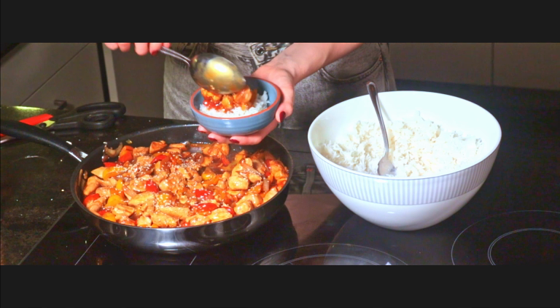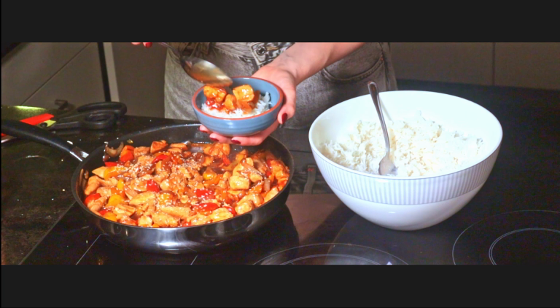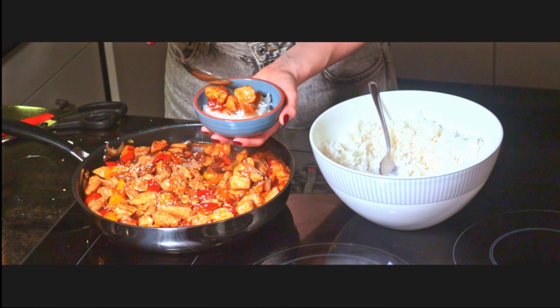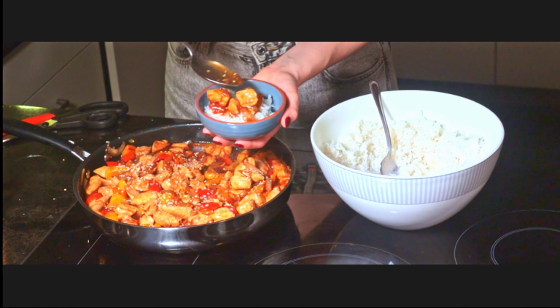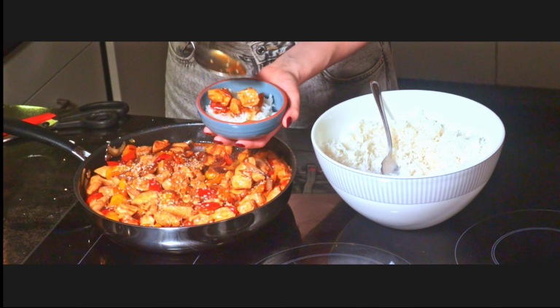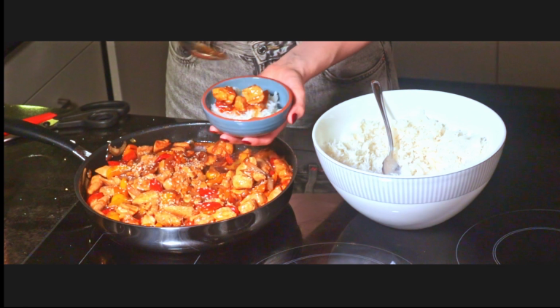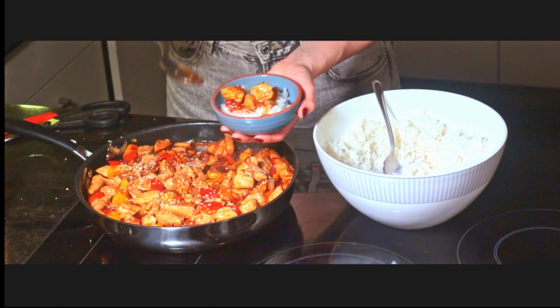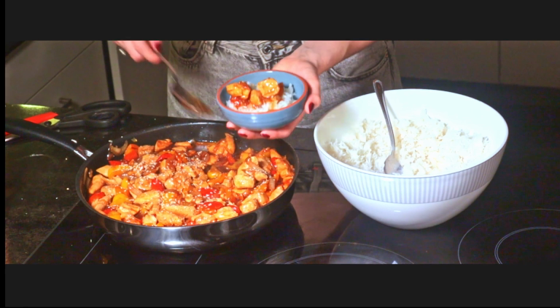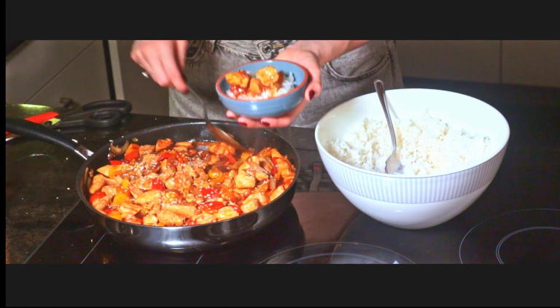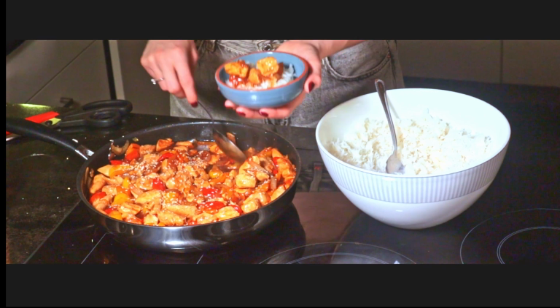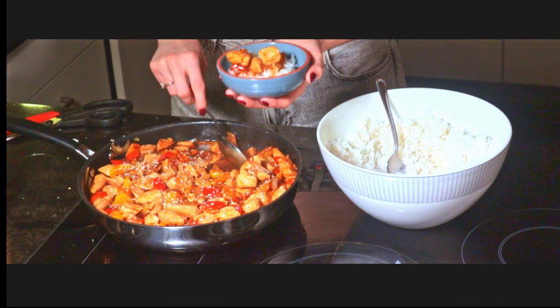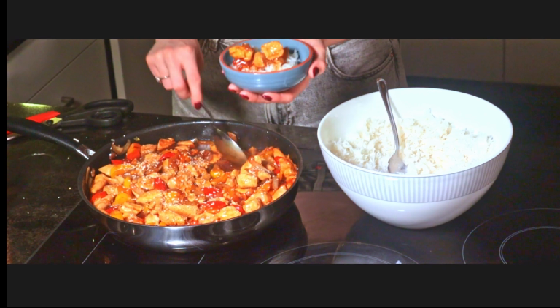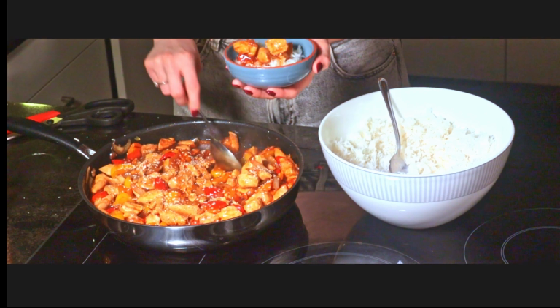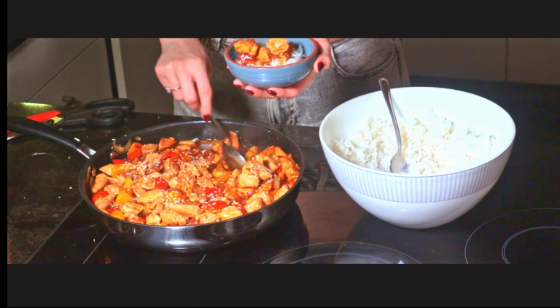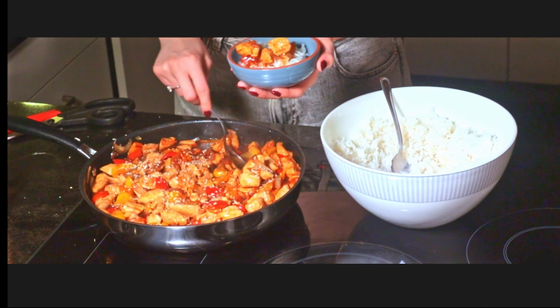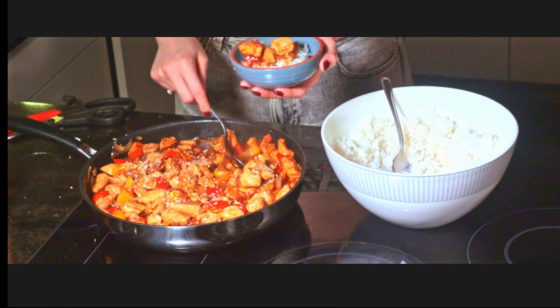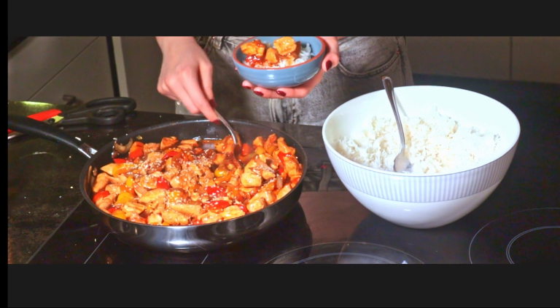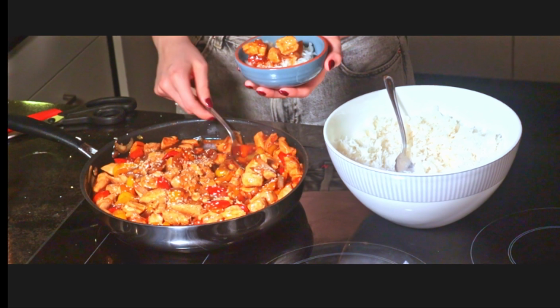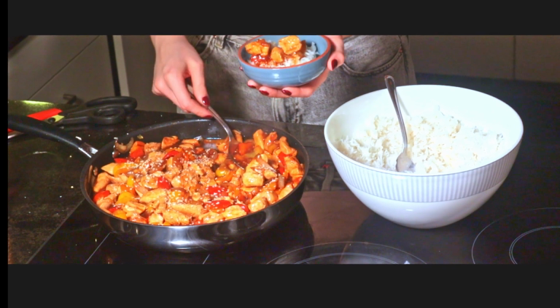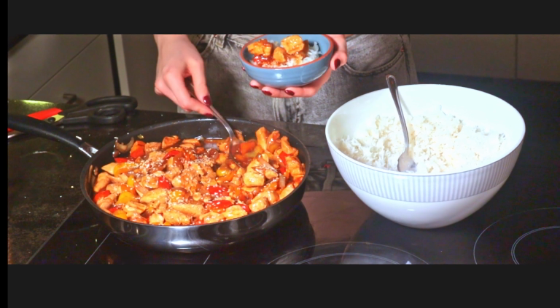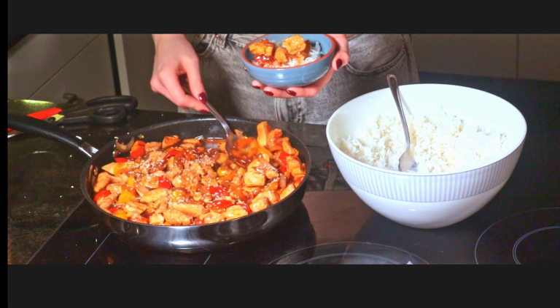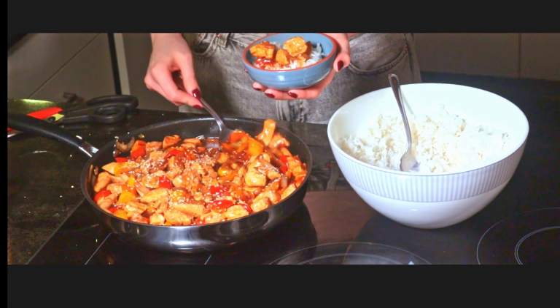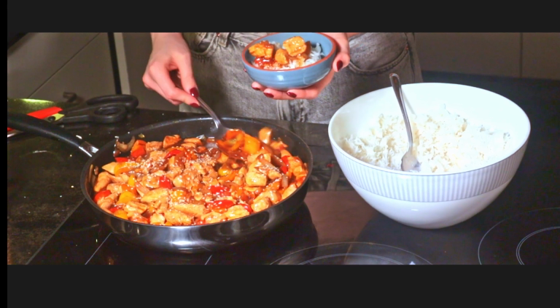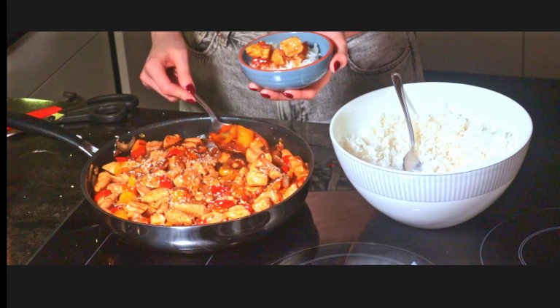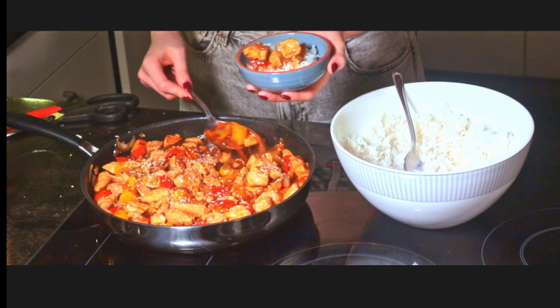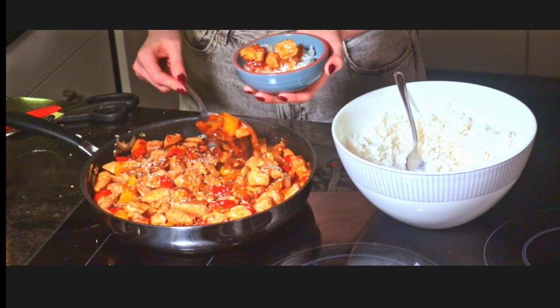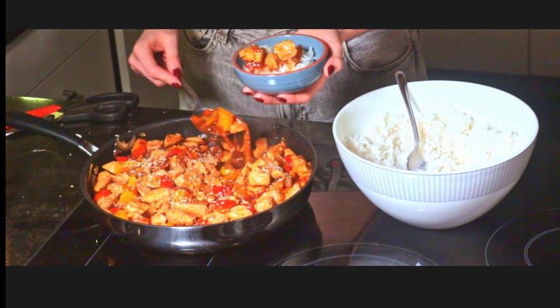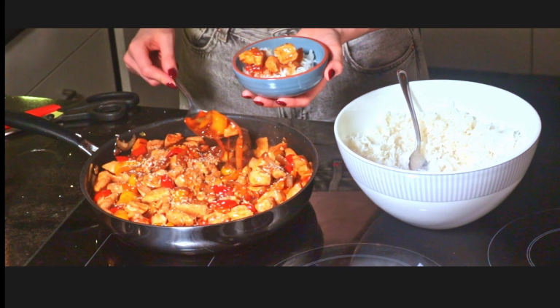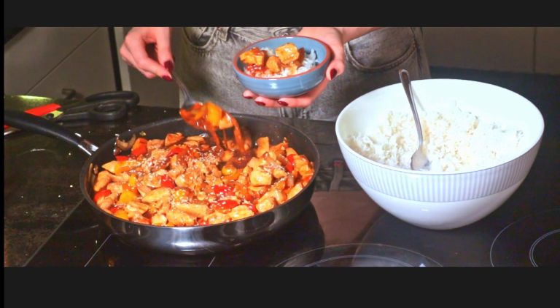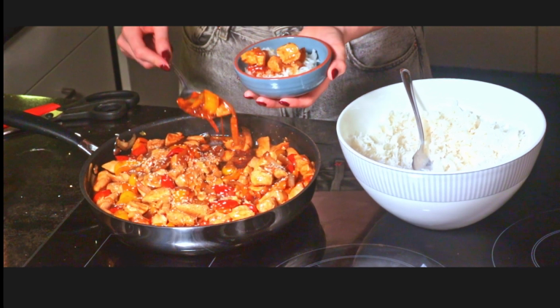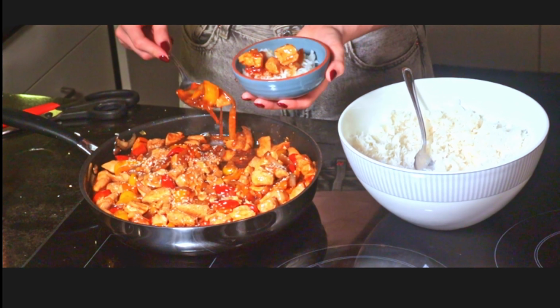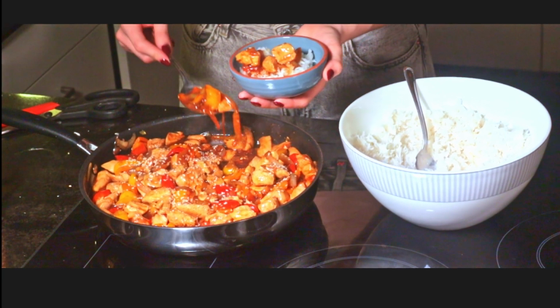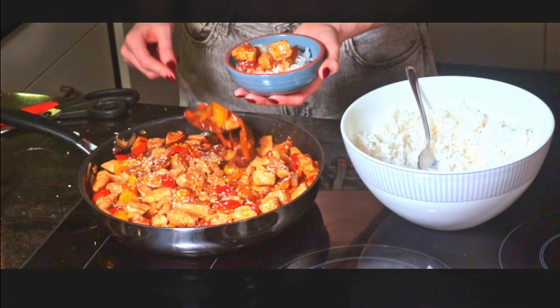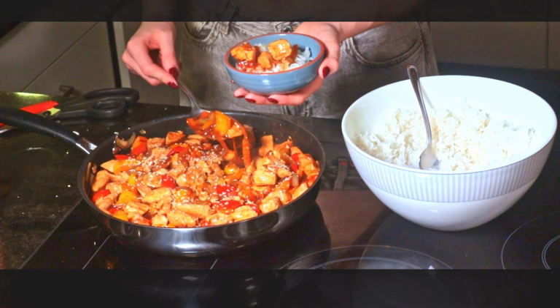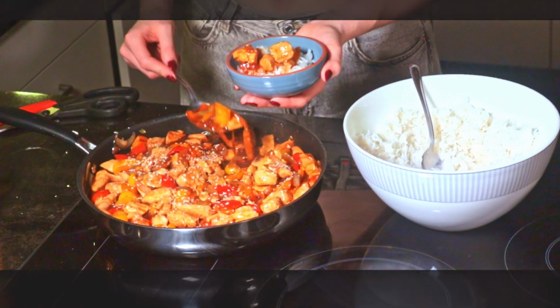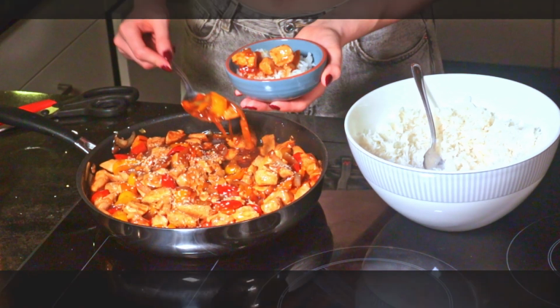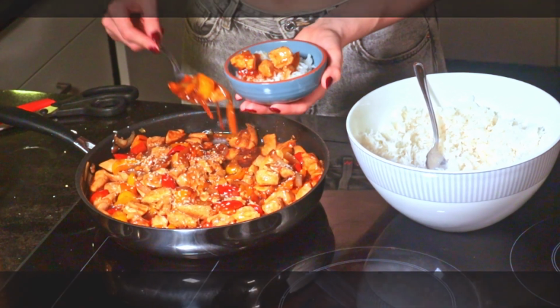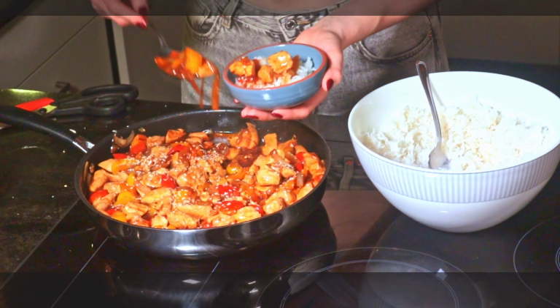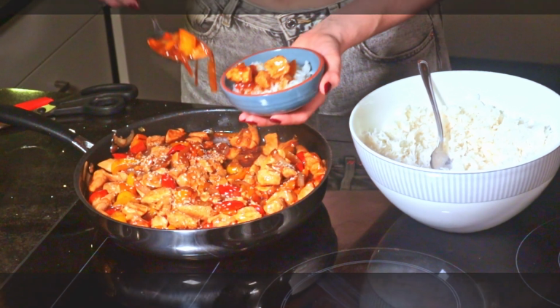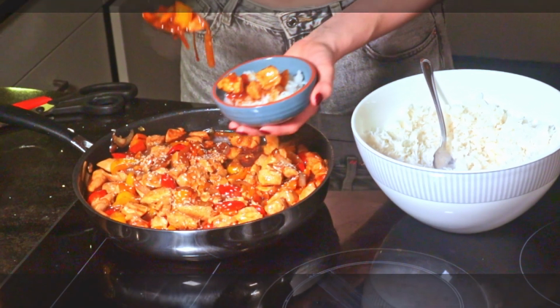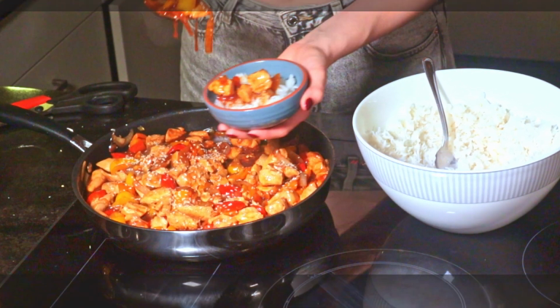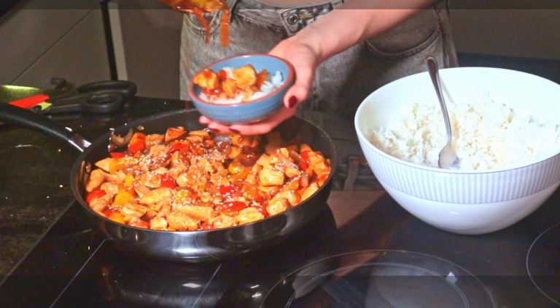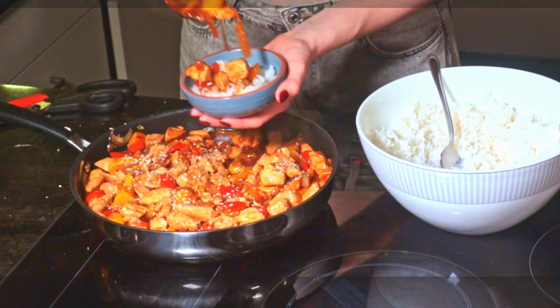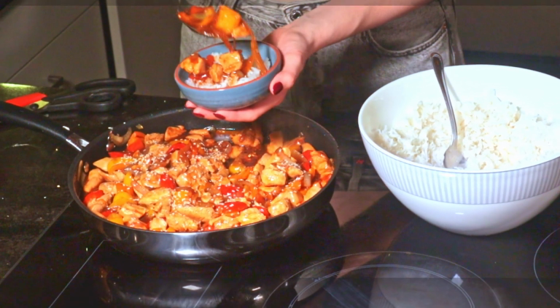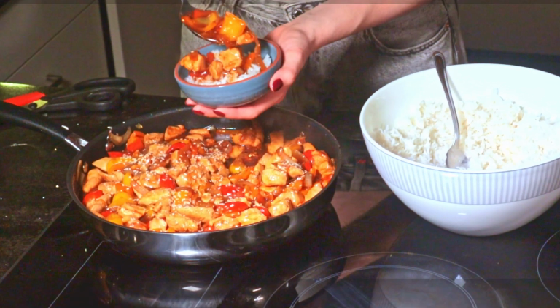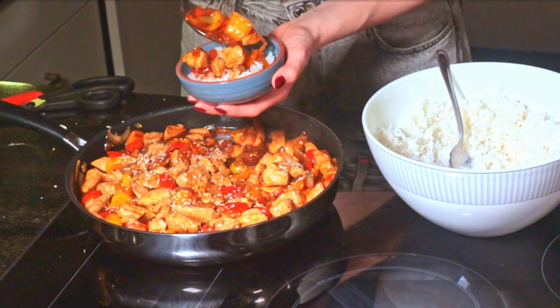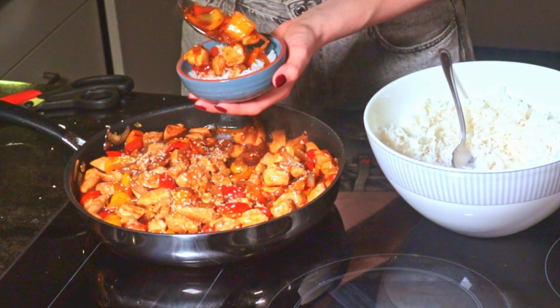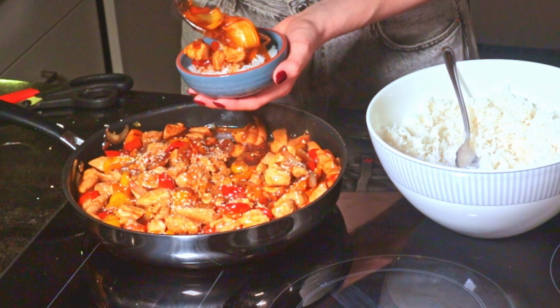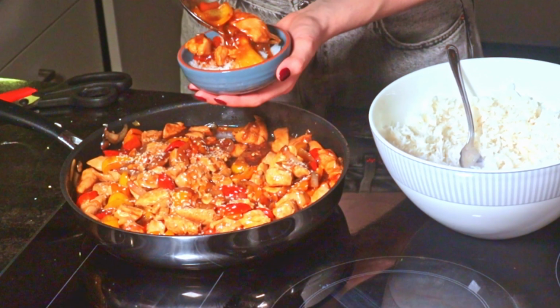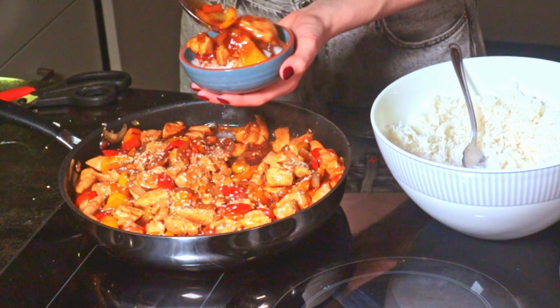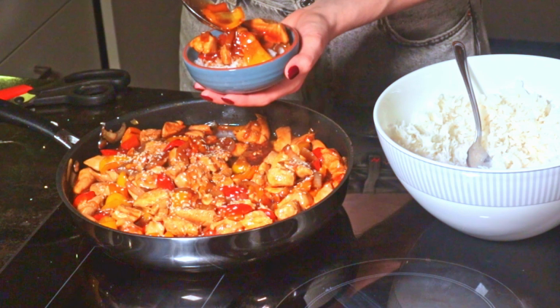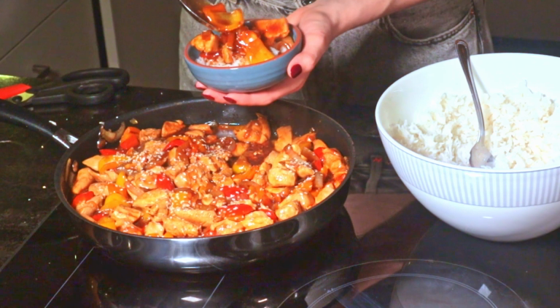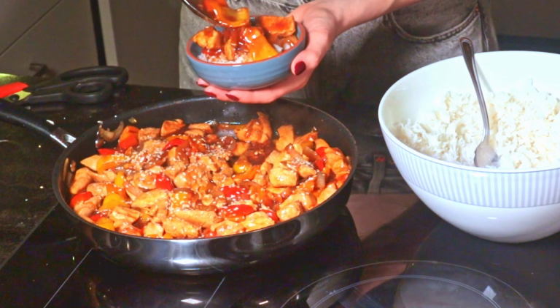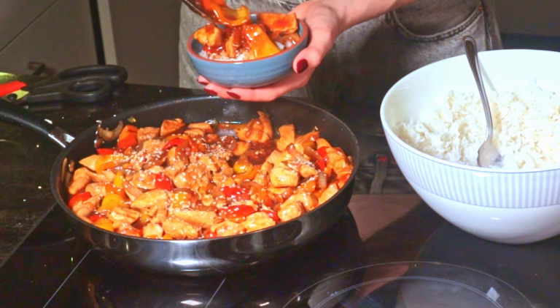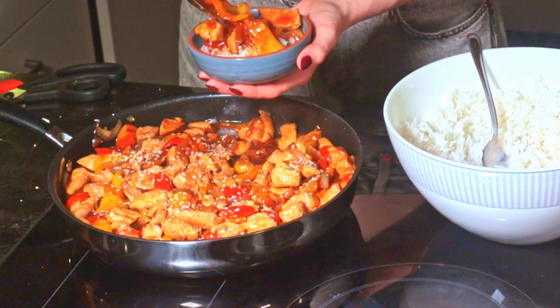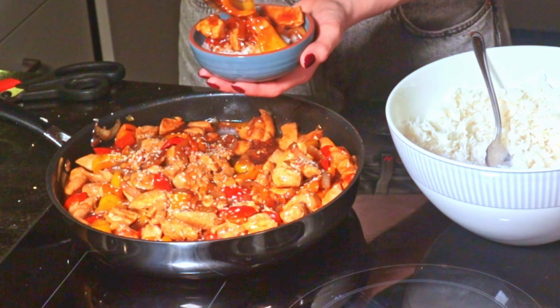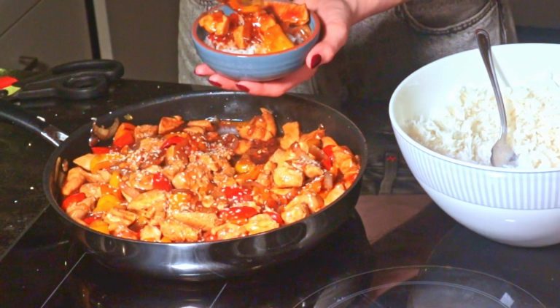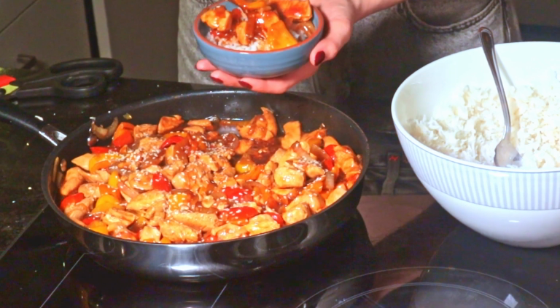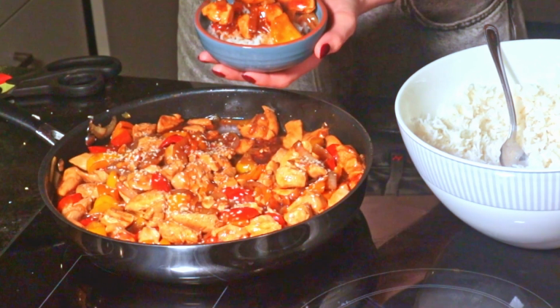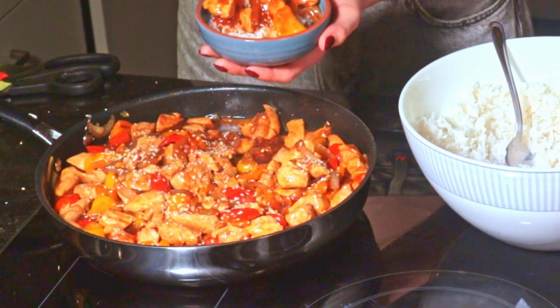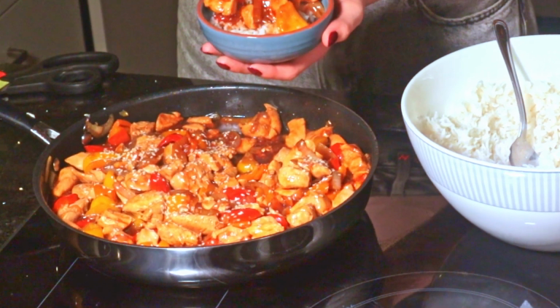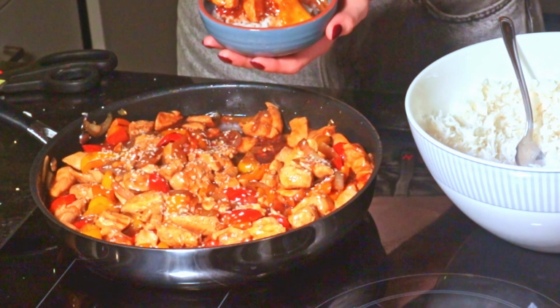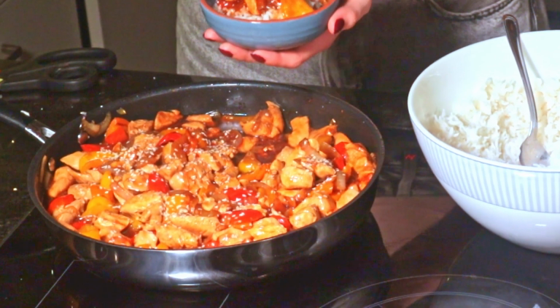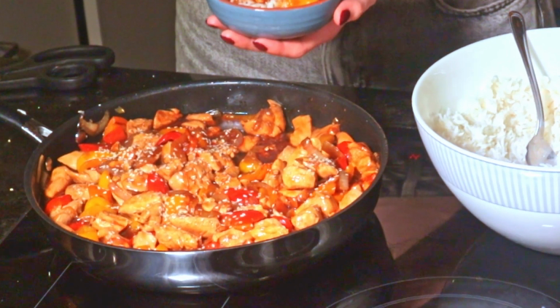Today in the meal prep series we're making sweet and sour chicken. This is a high-protein dish and it's absolutely delicious.